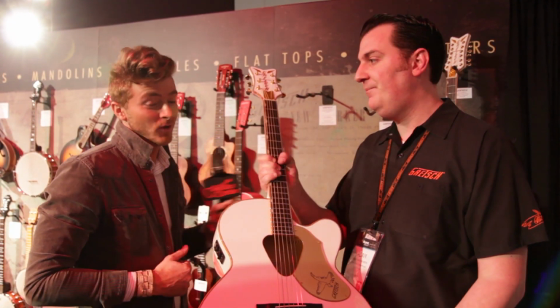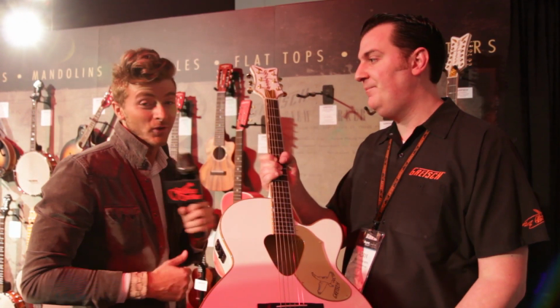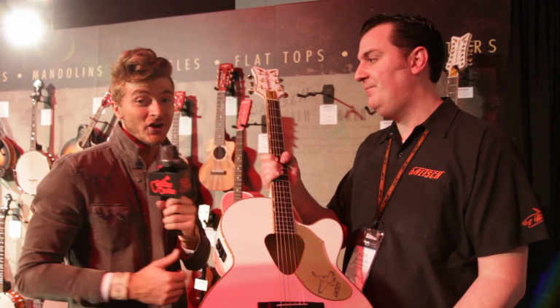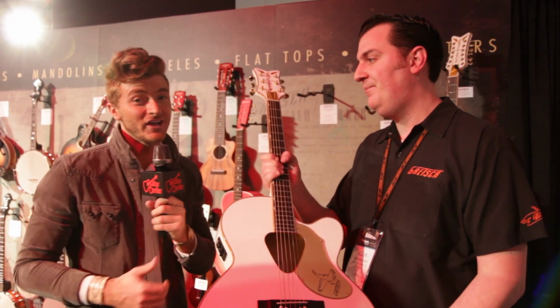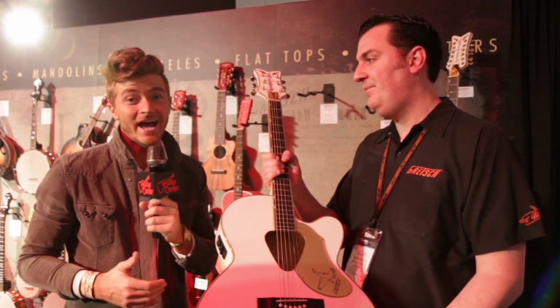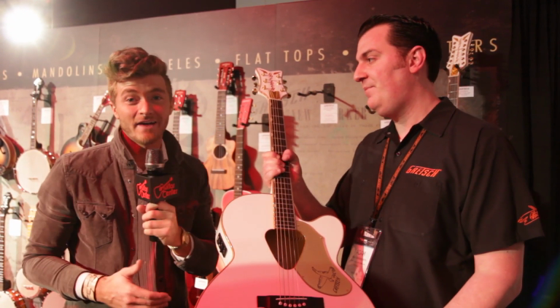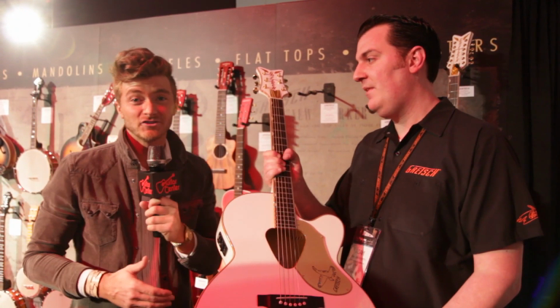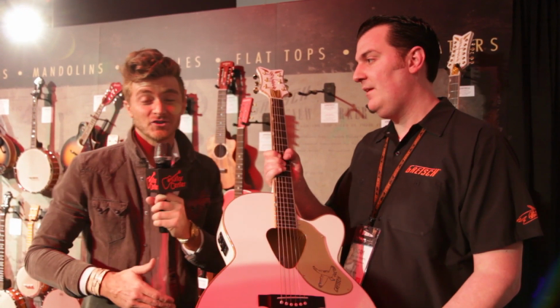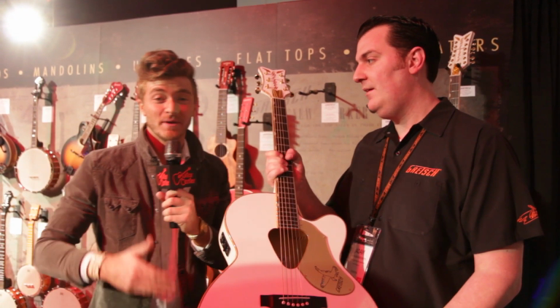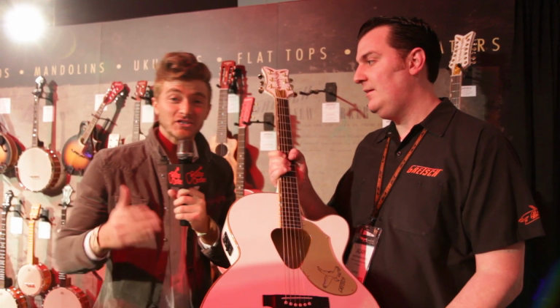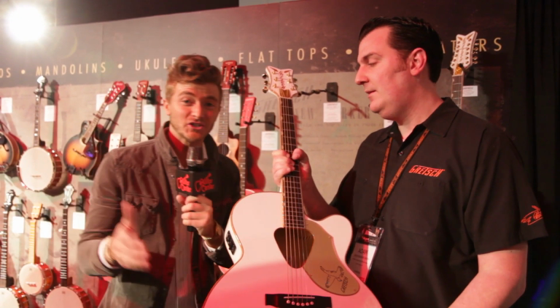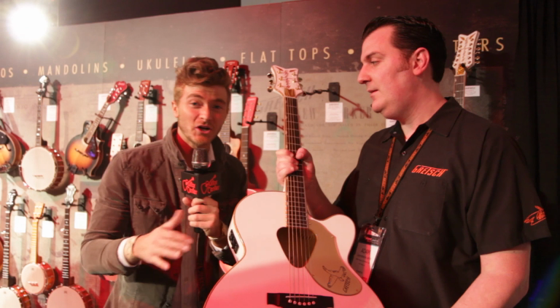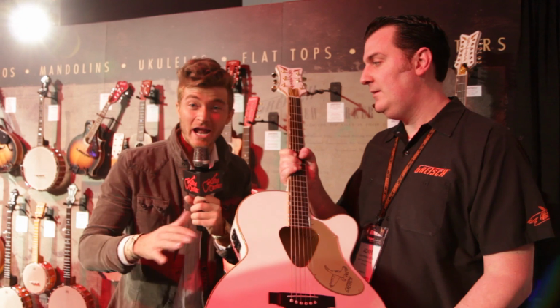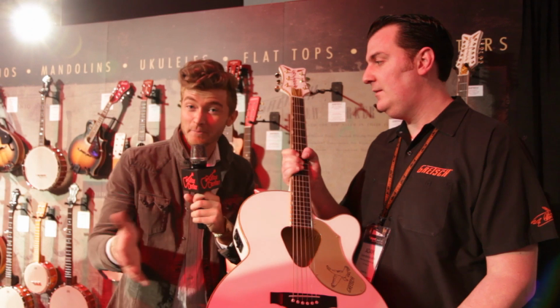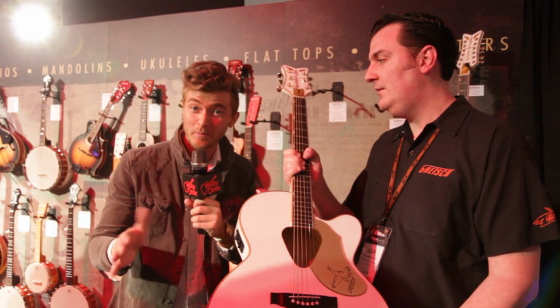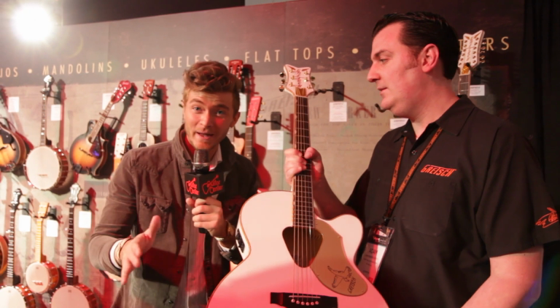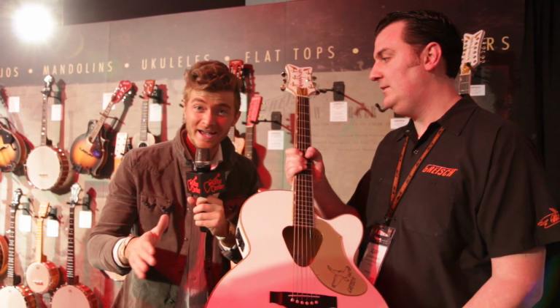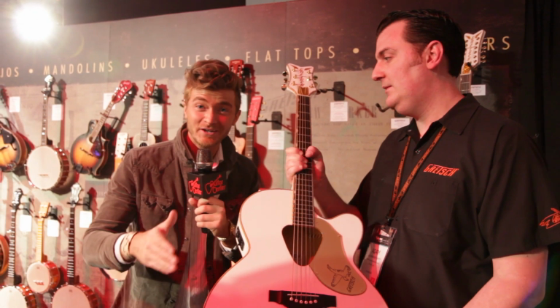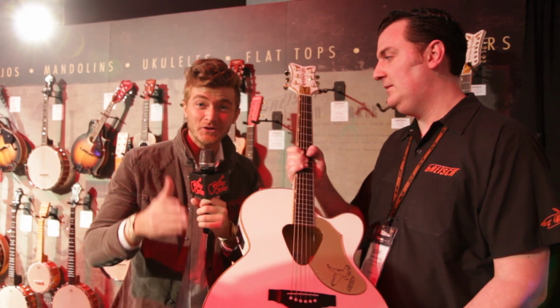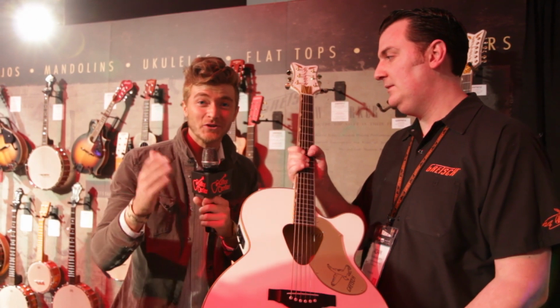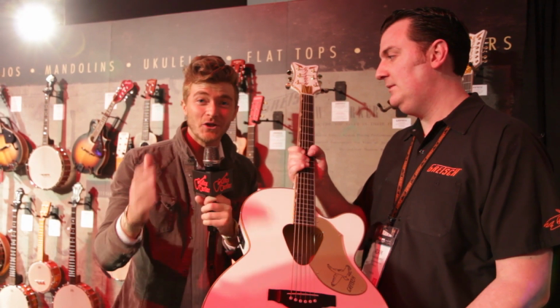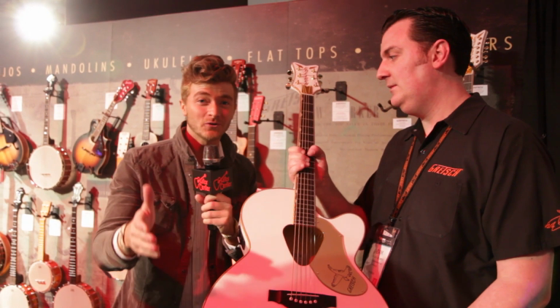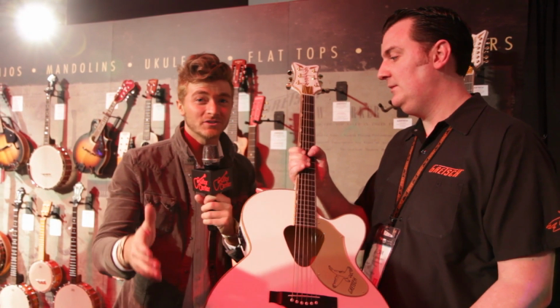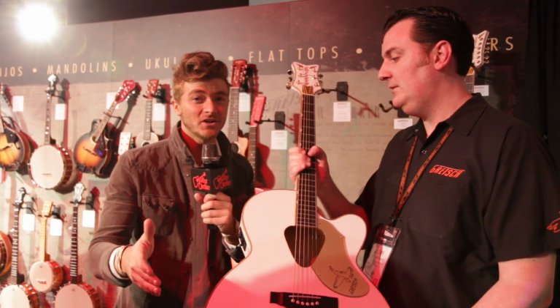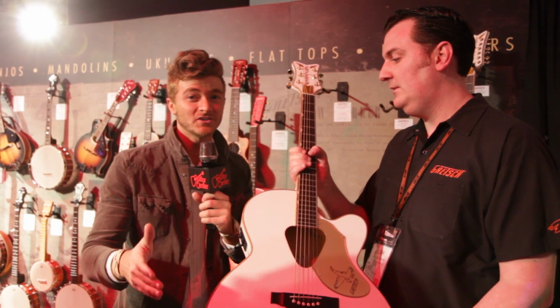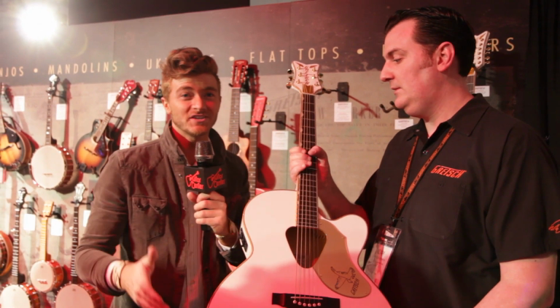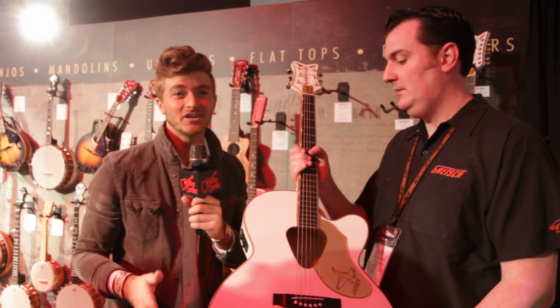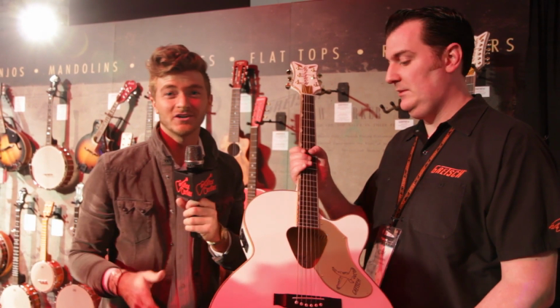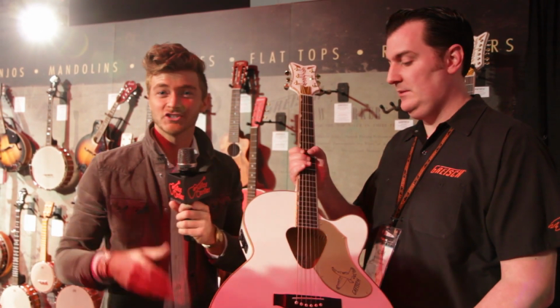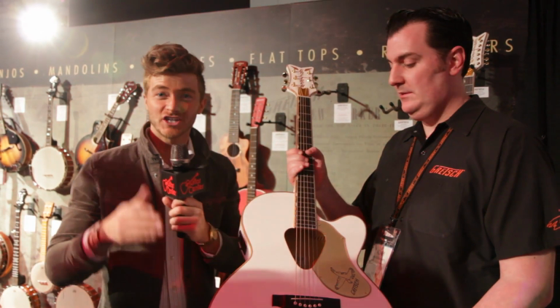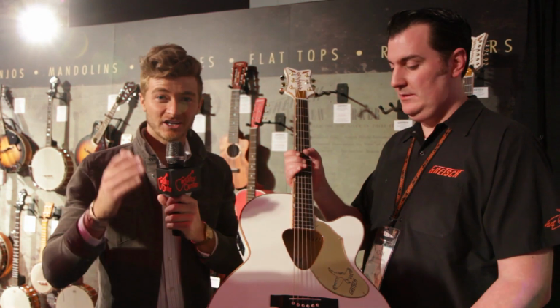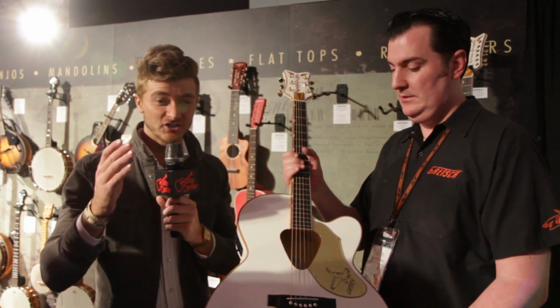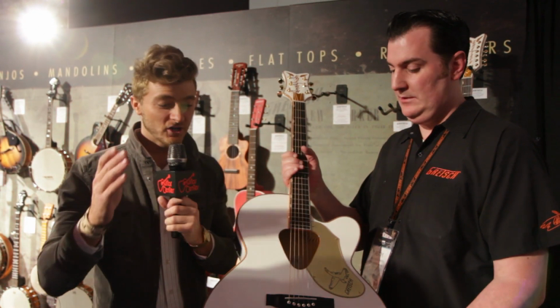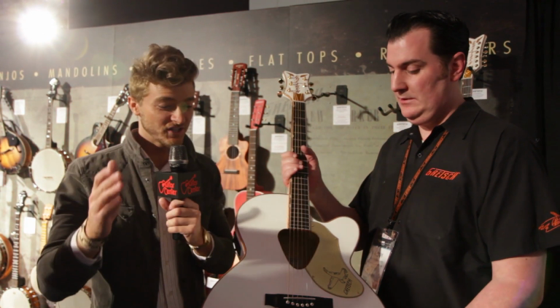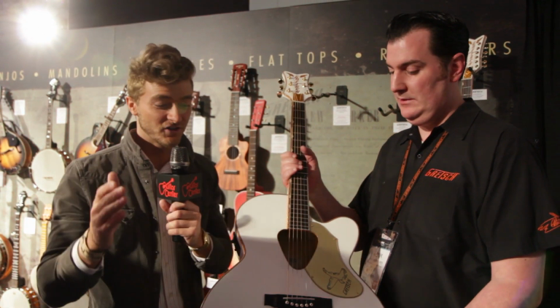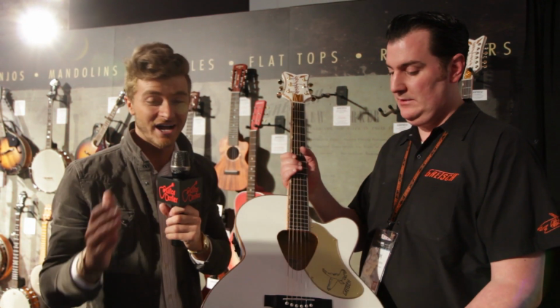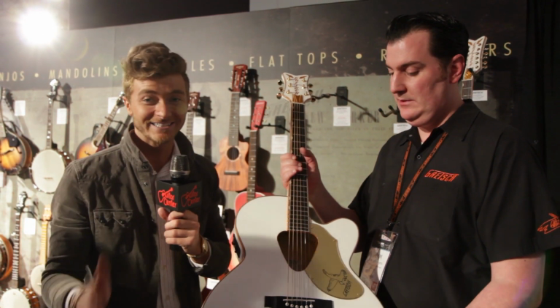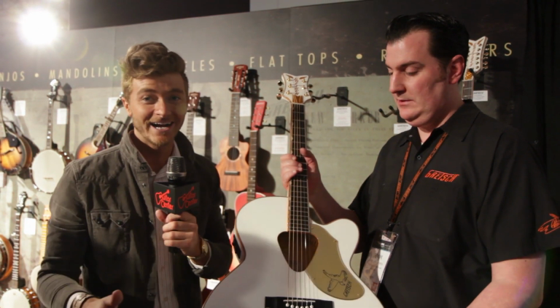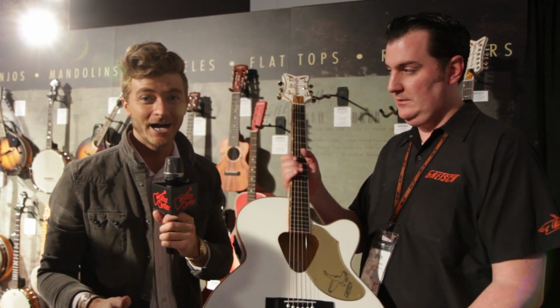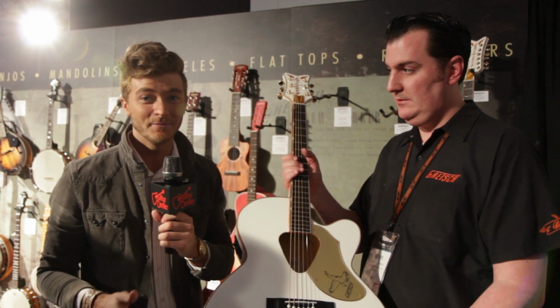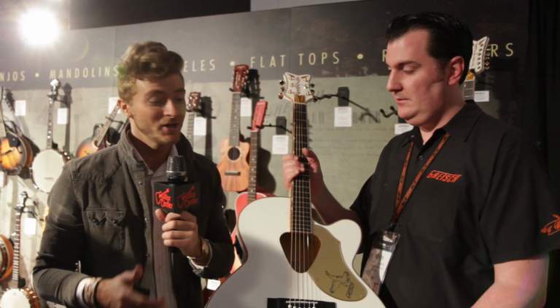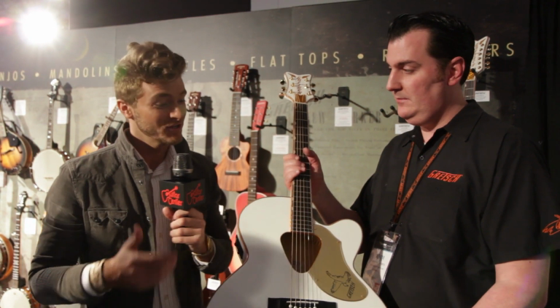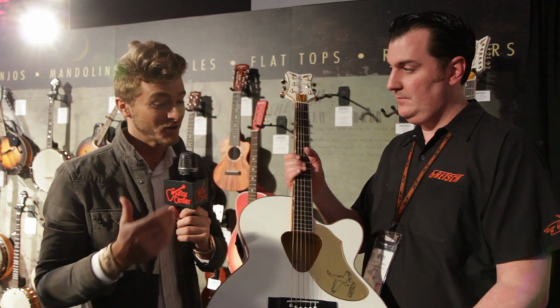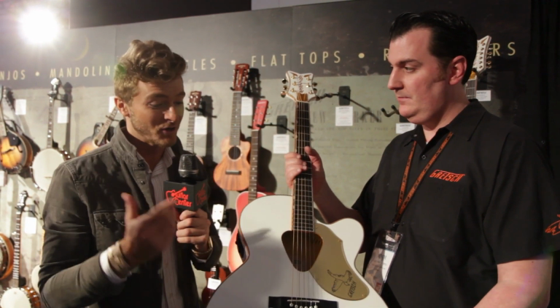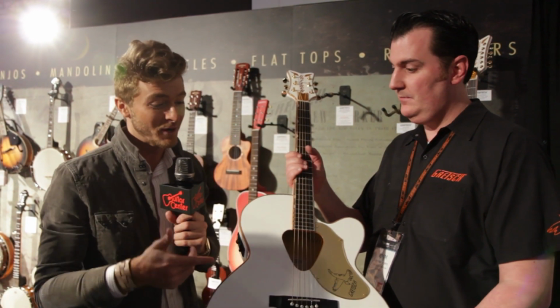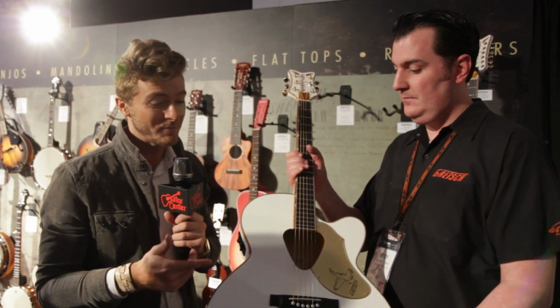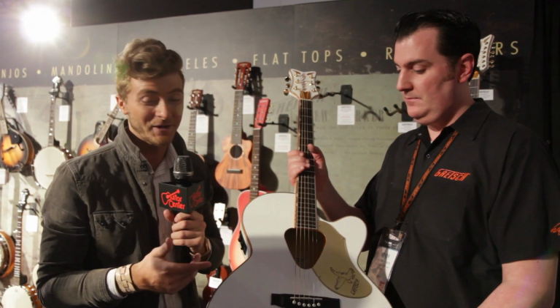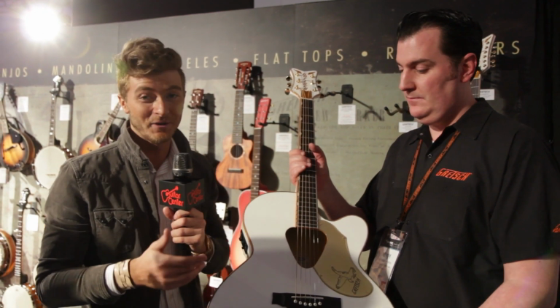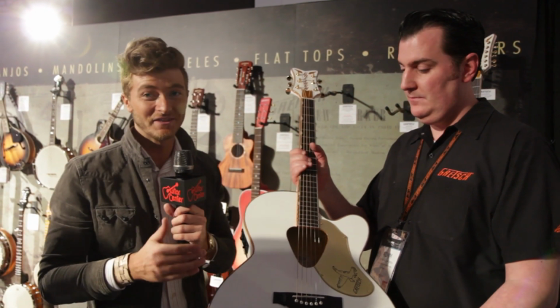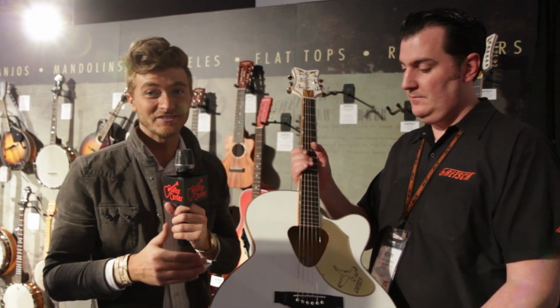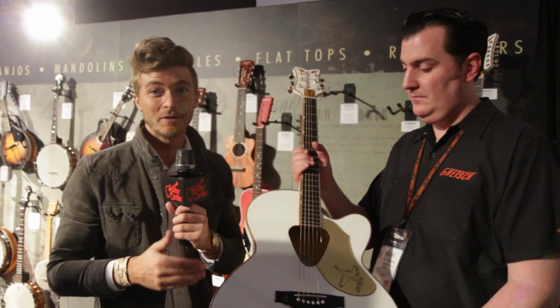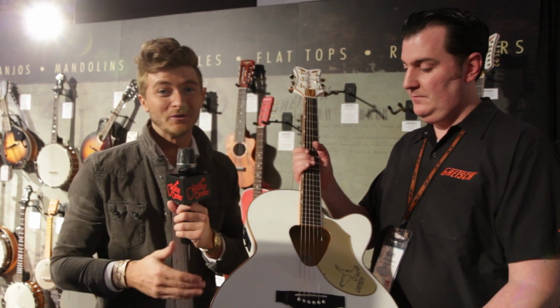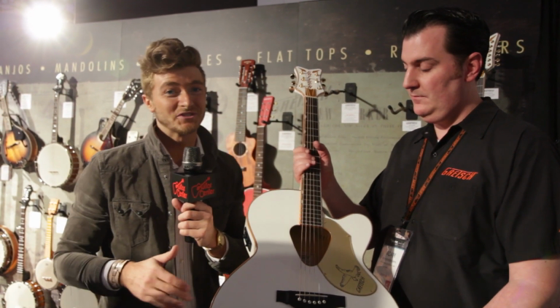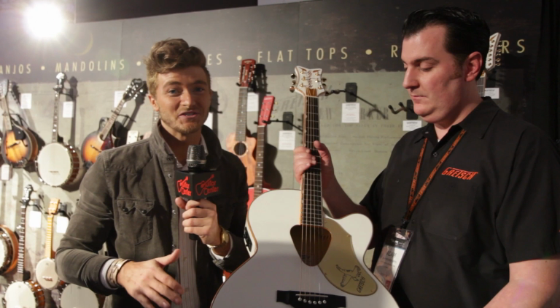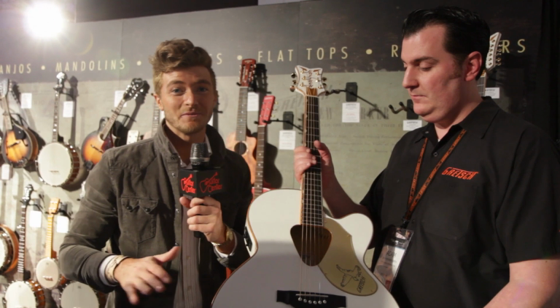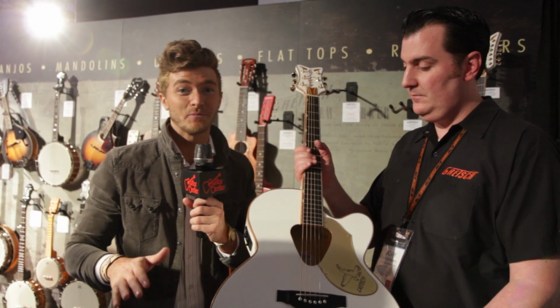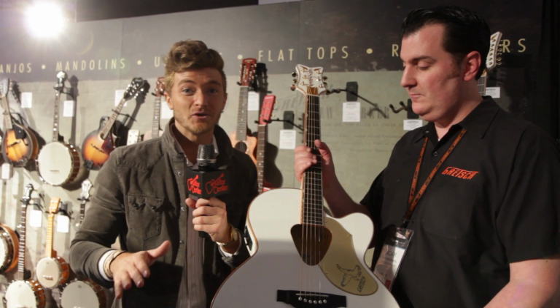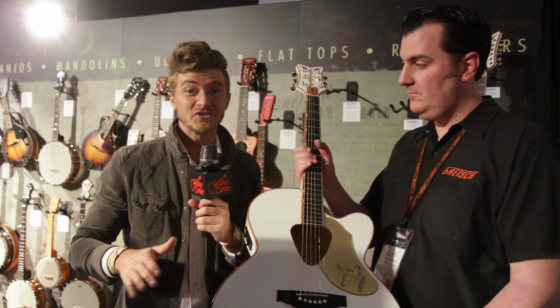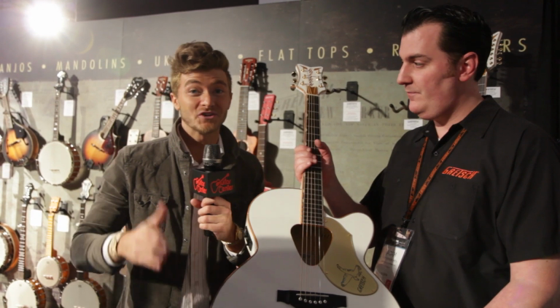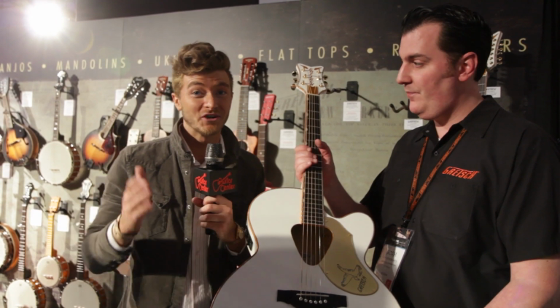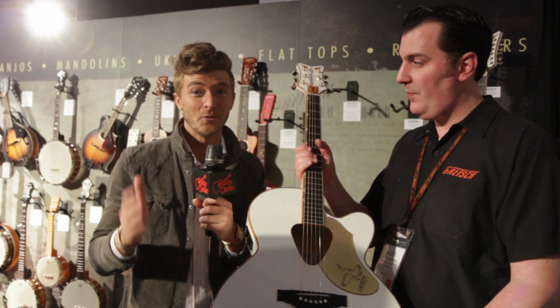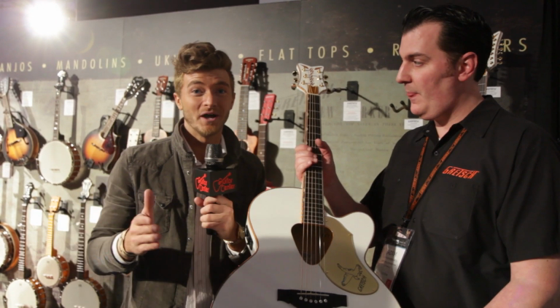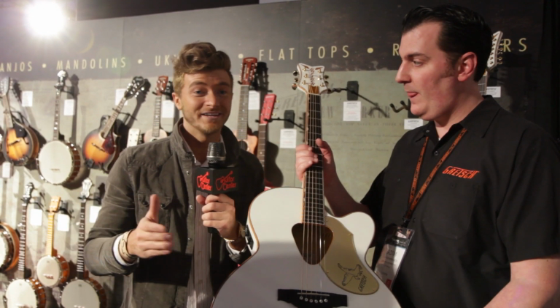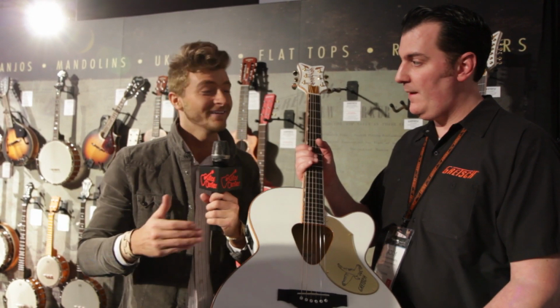Well, there you have it. So make sure April, May, go to your local Guitar Center. Check GuitarCenter.com. You're going to want to pick one of these up once you see it in person. You're going to want it.